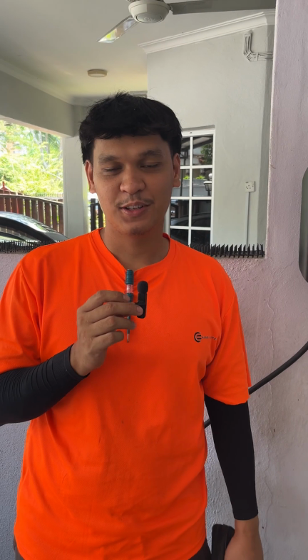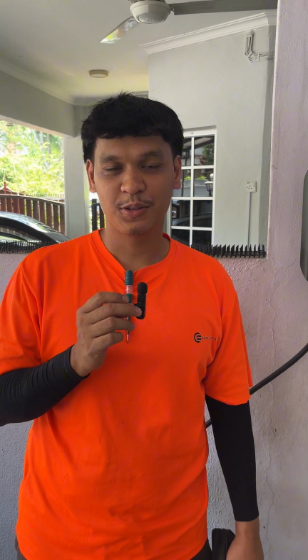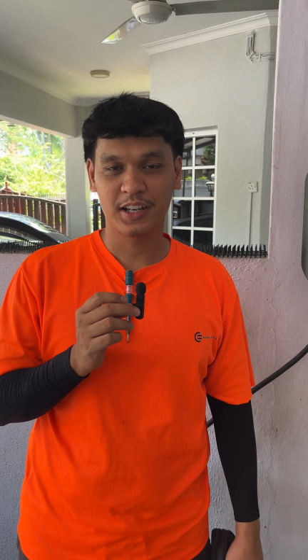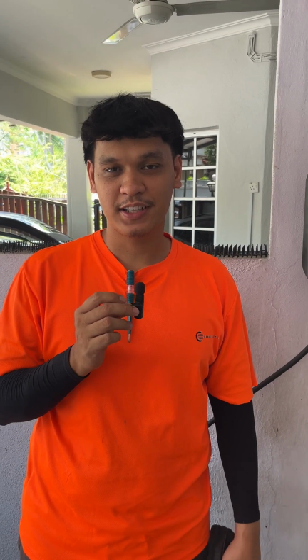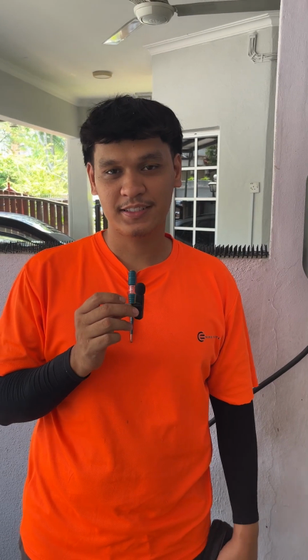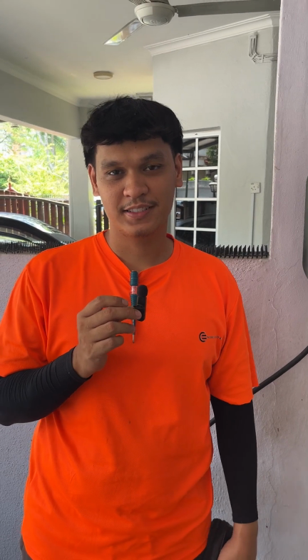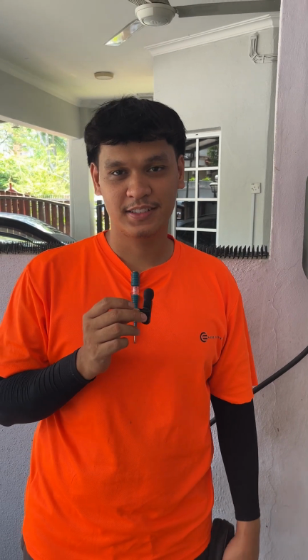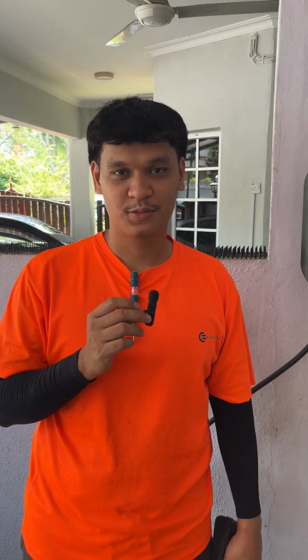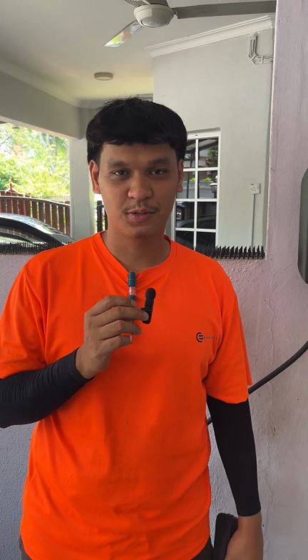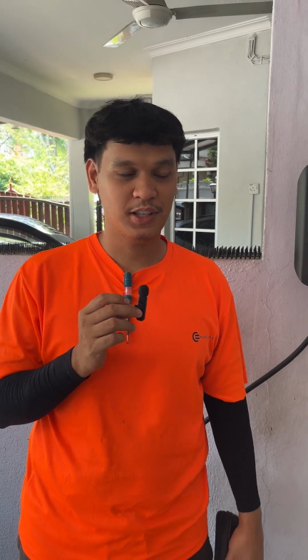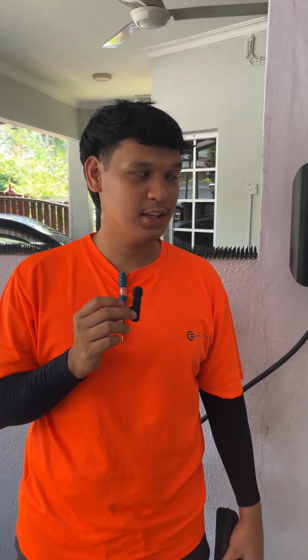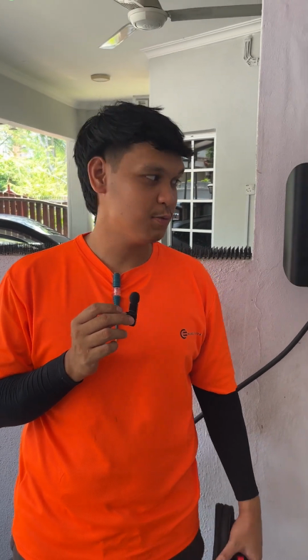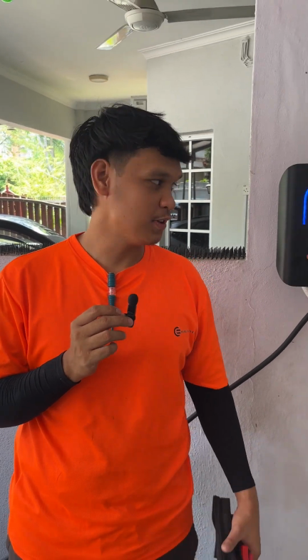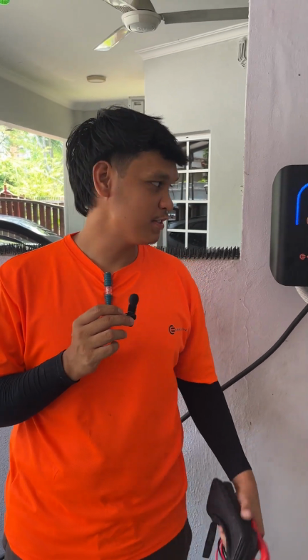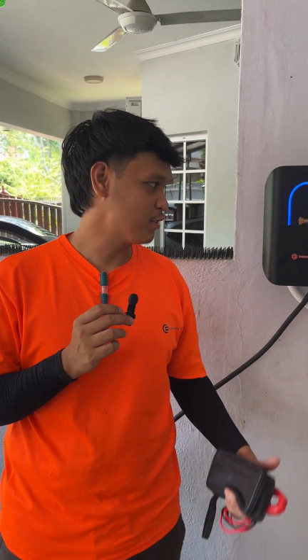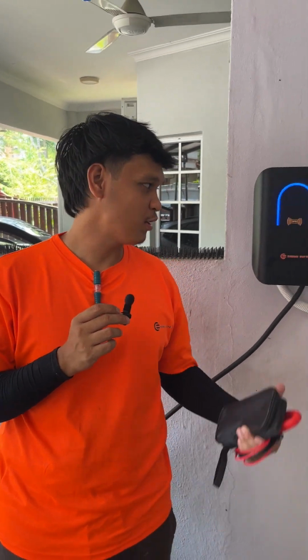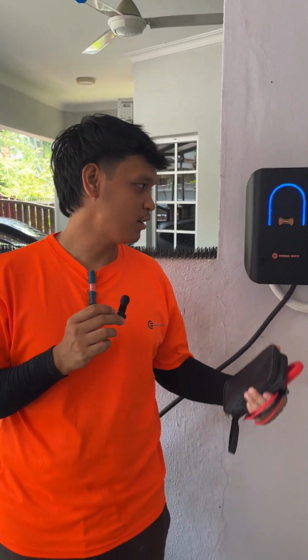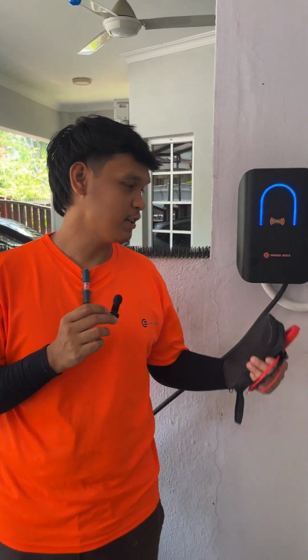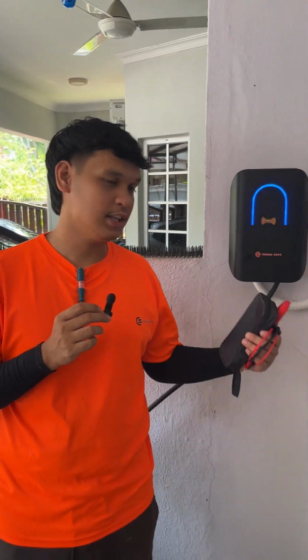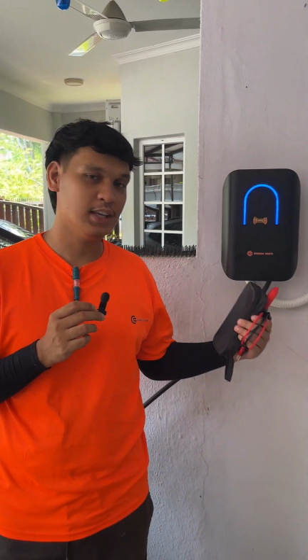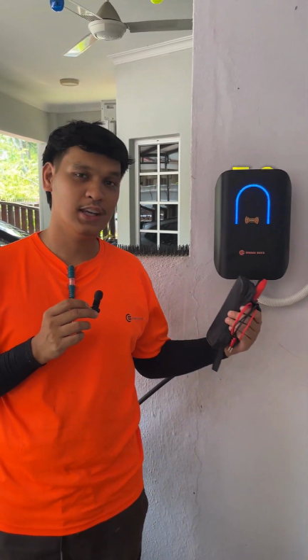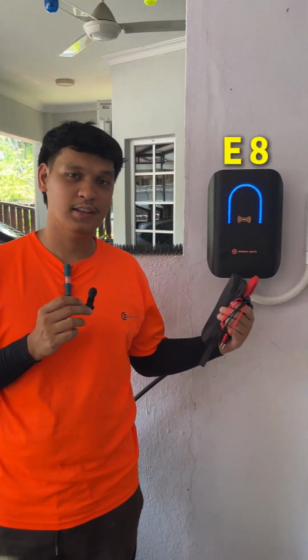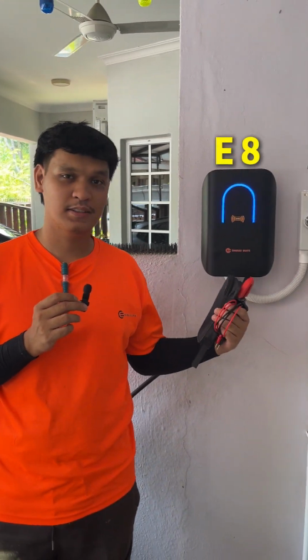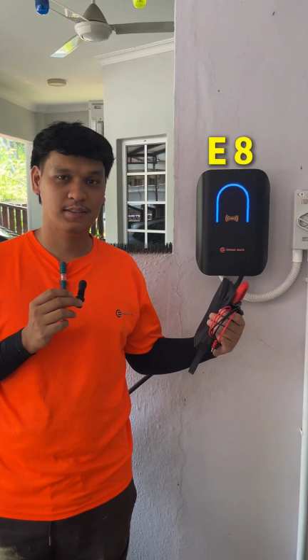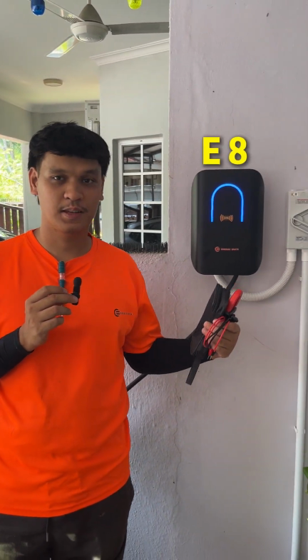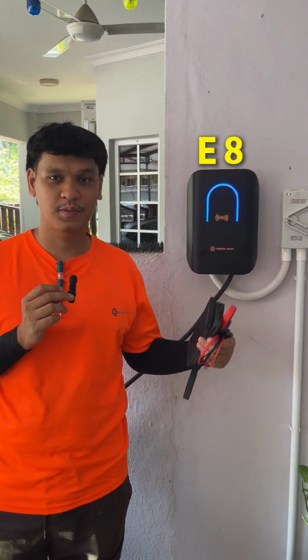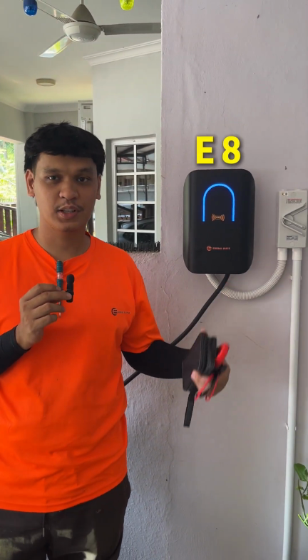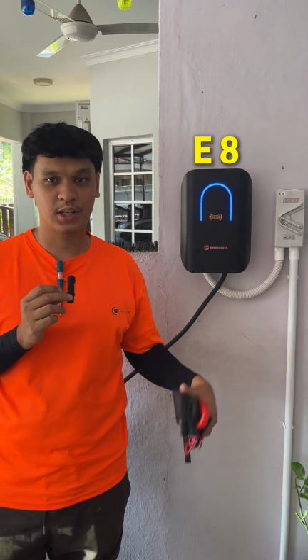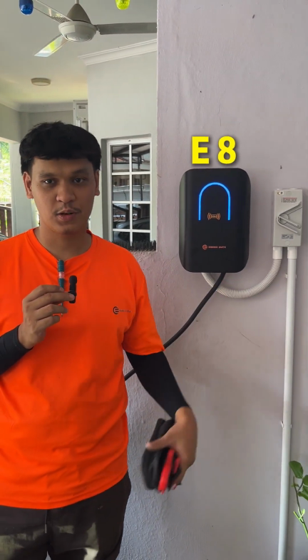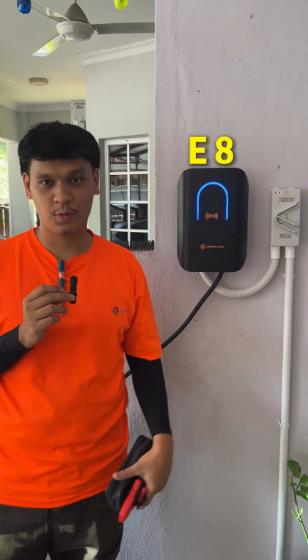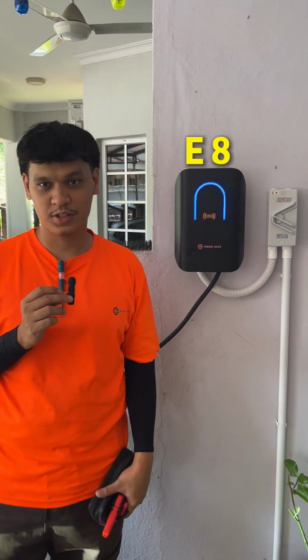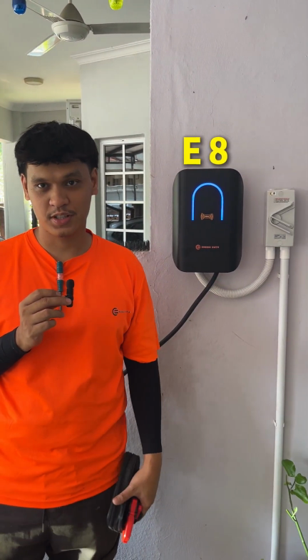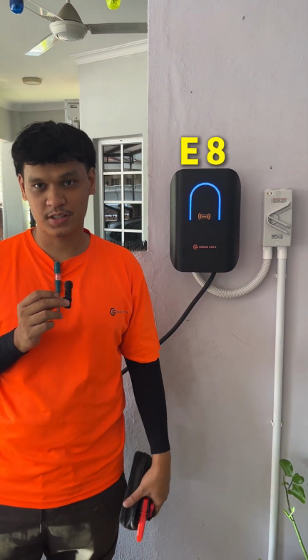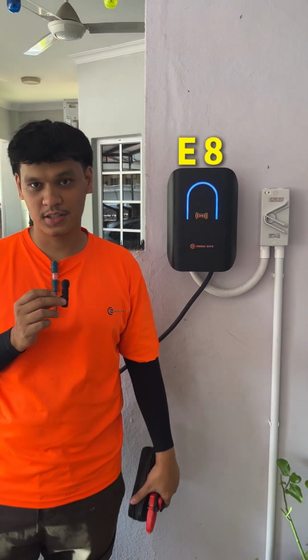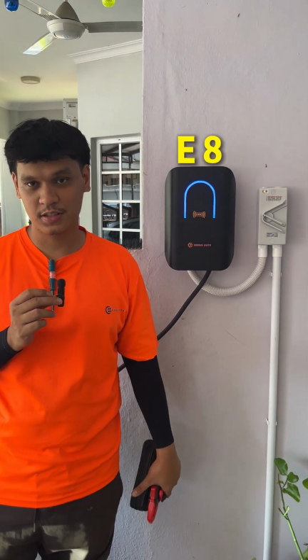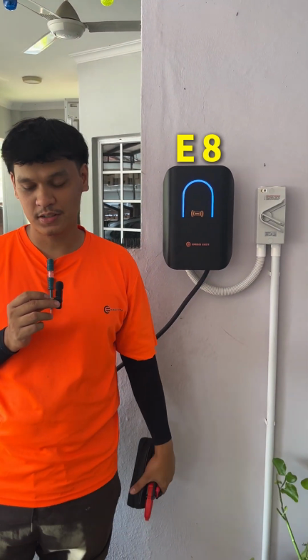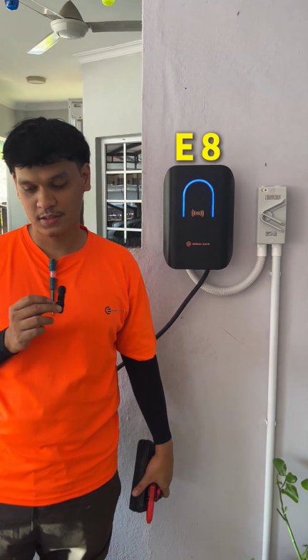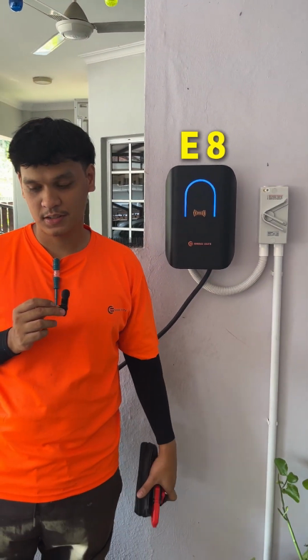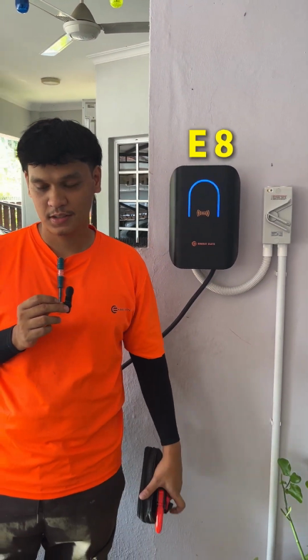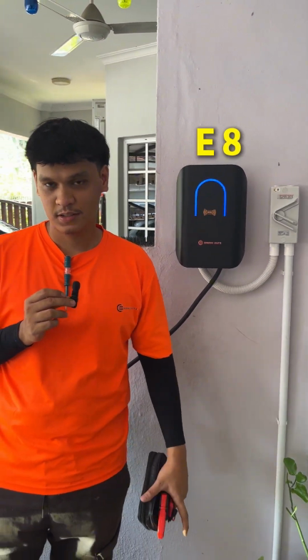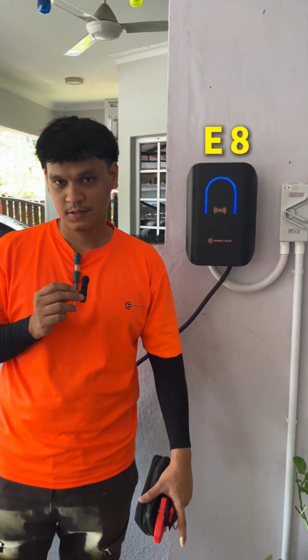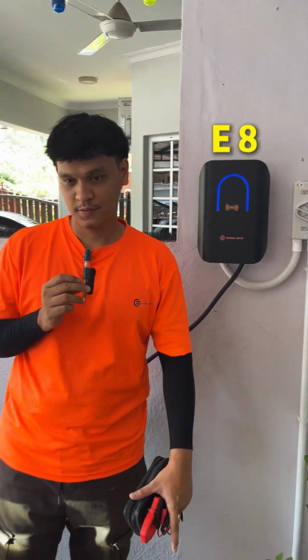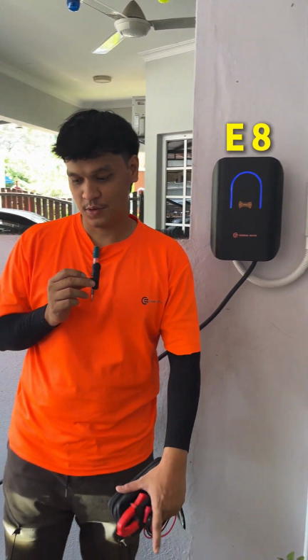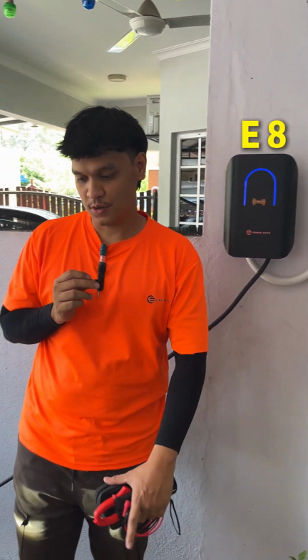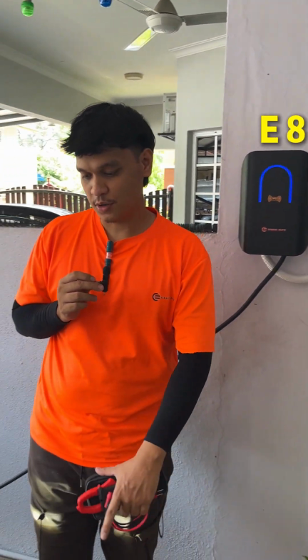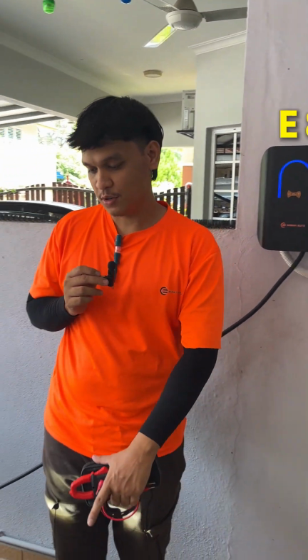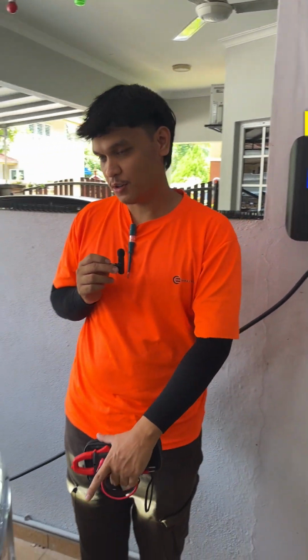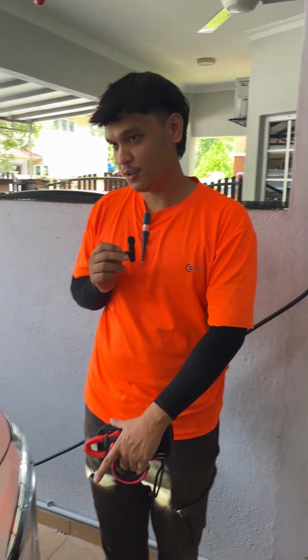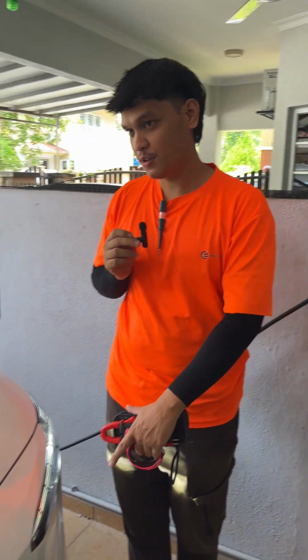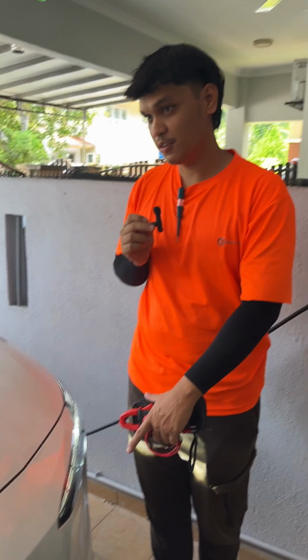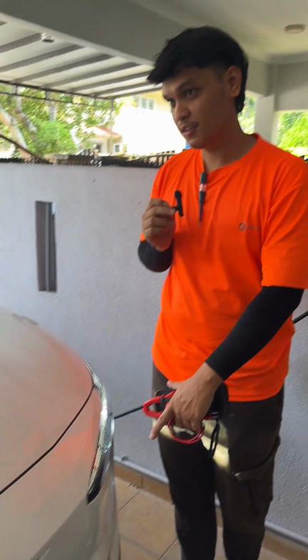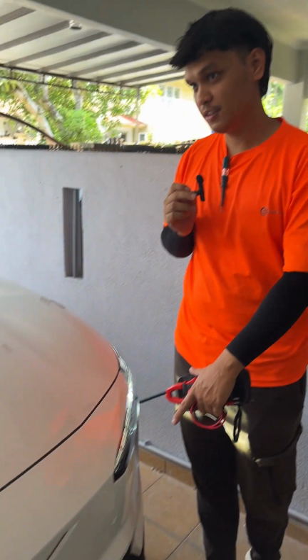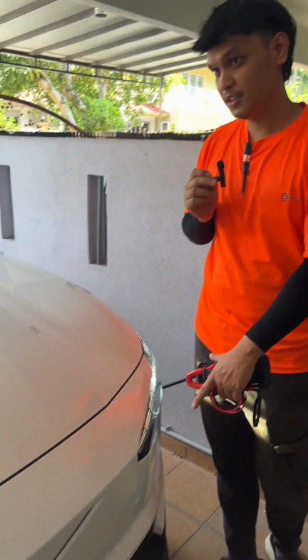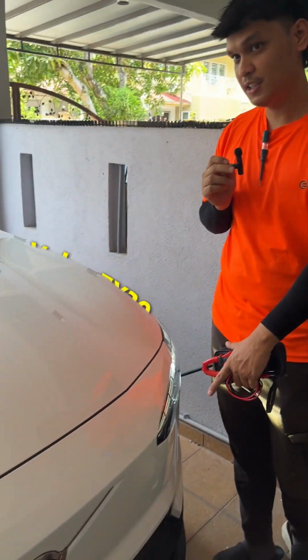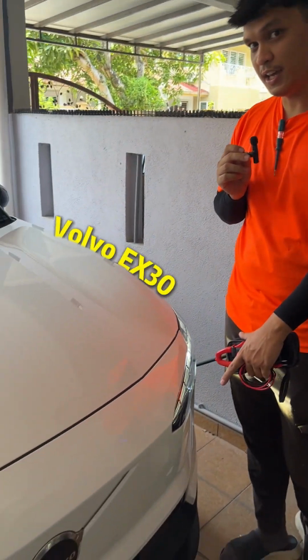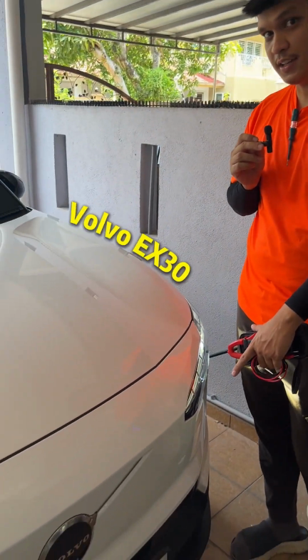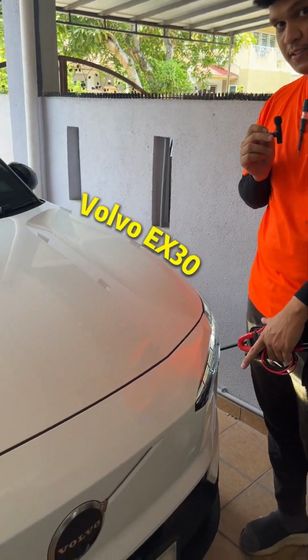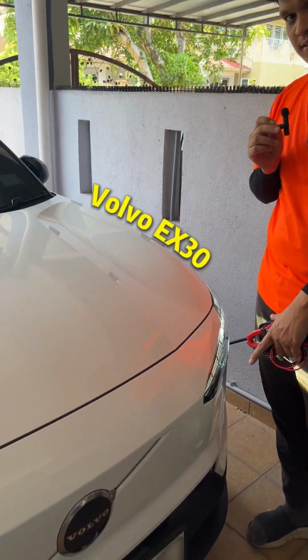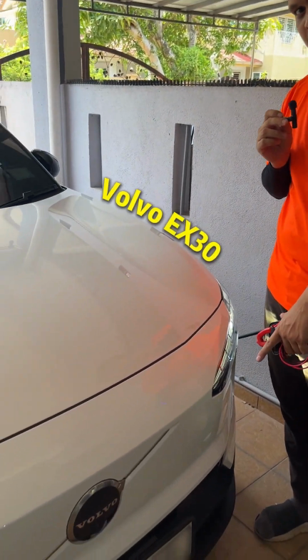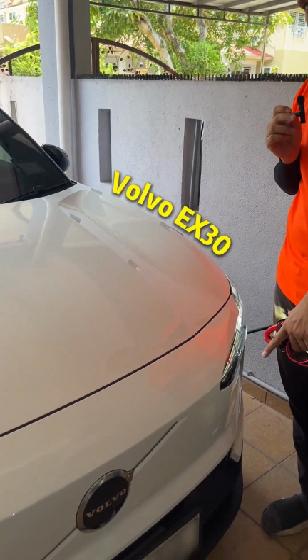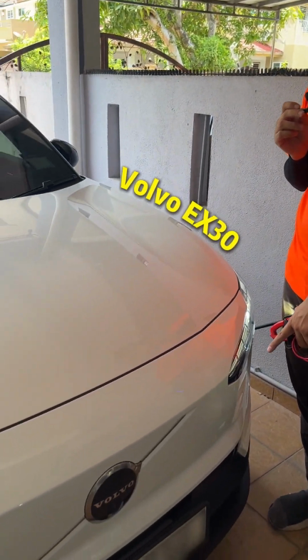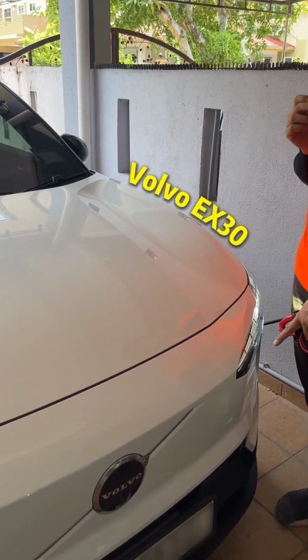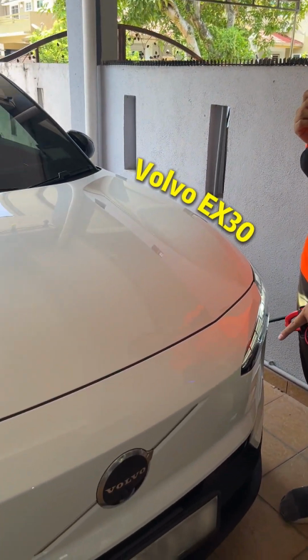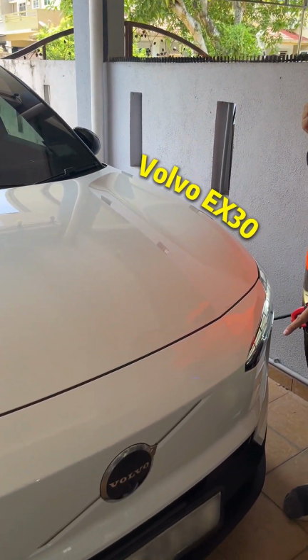Hello guys, today we install an E8 7kW charger for the EX30.